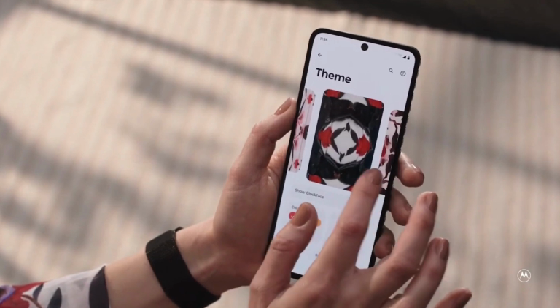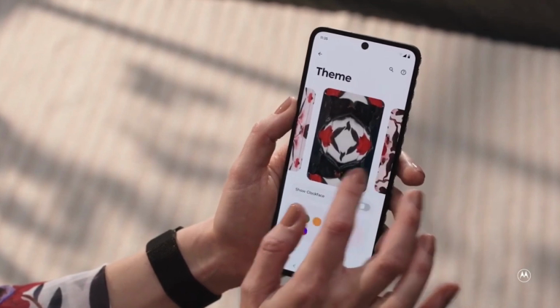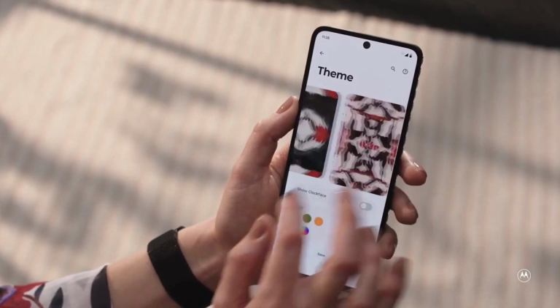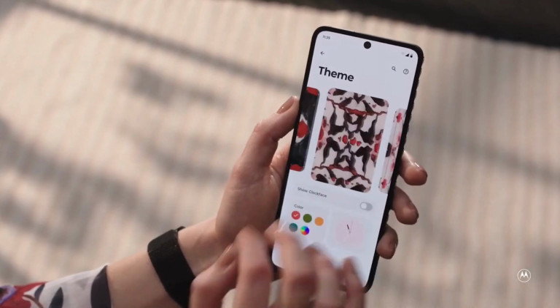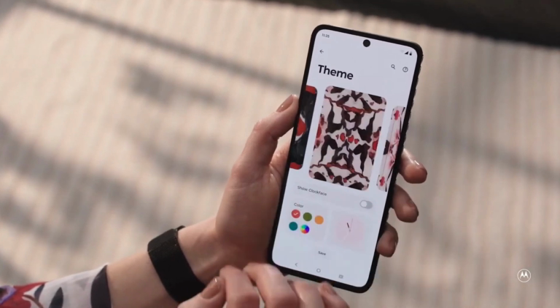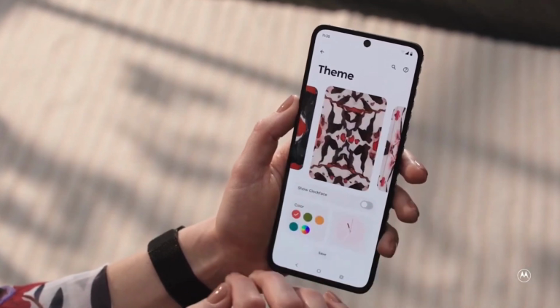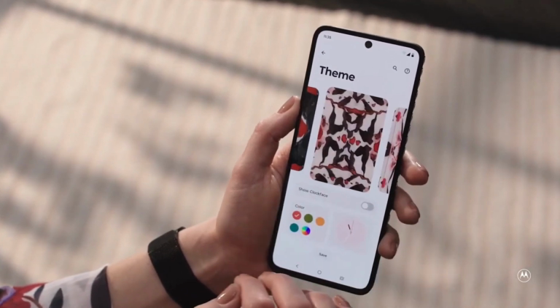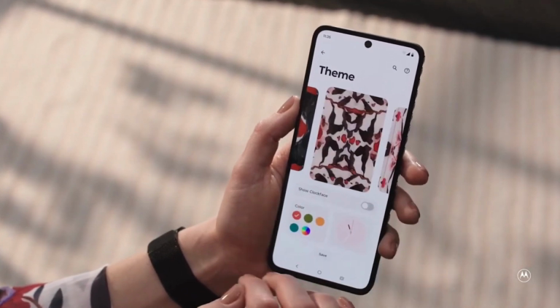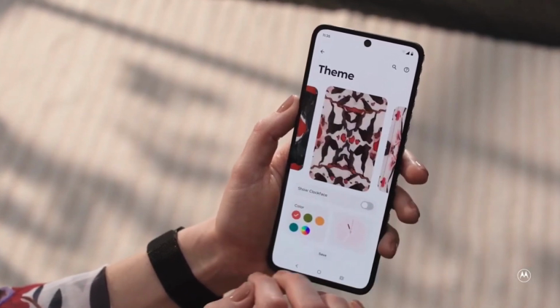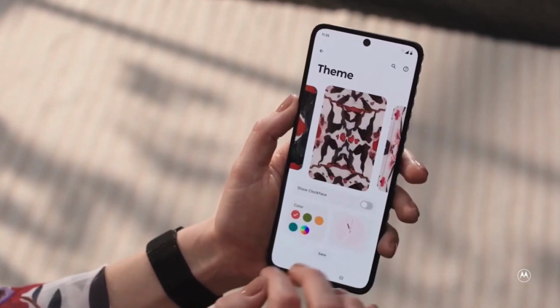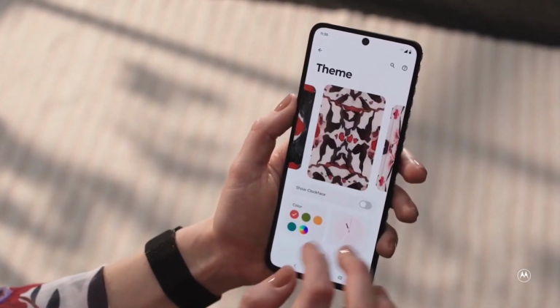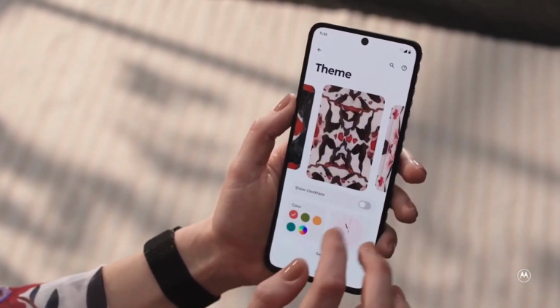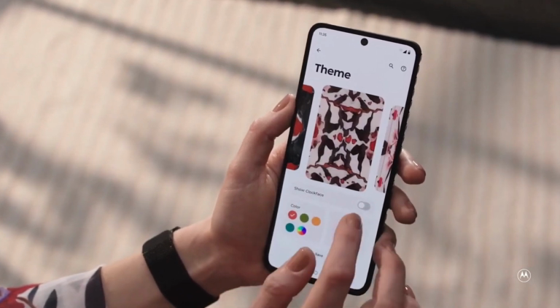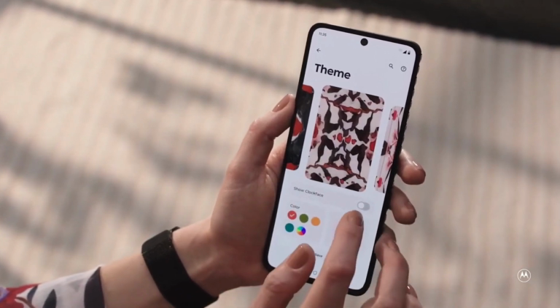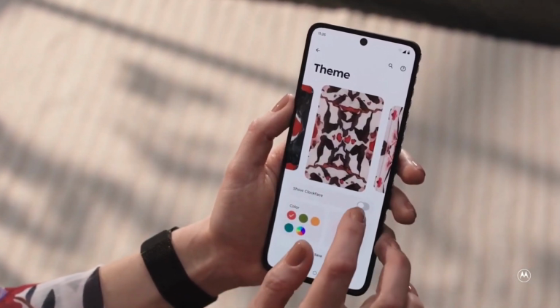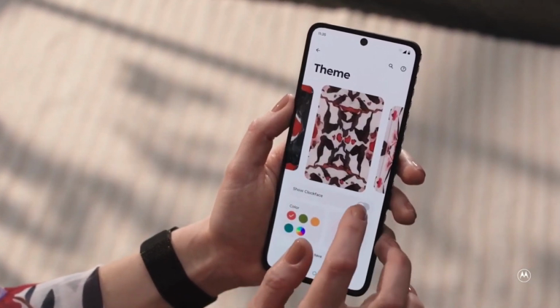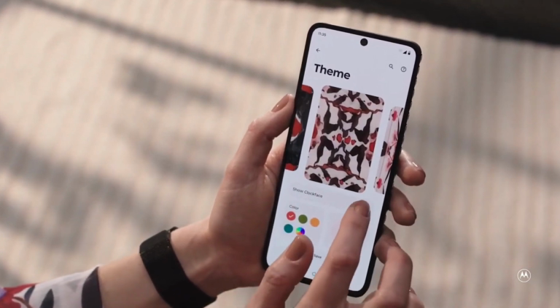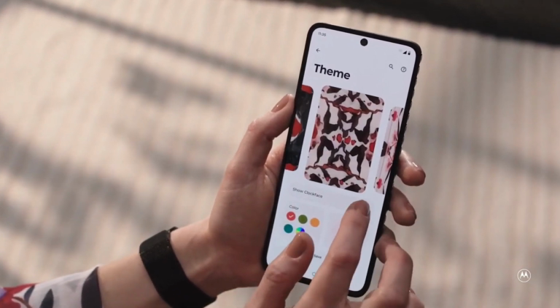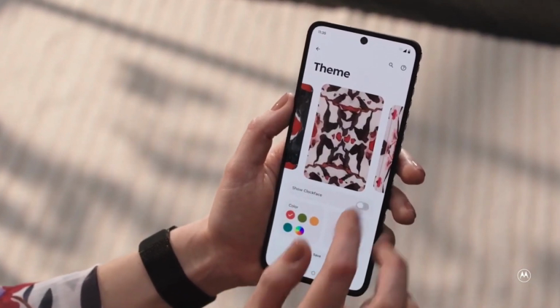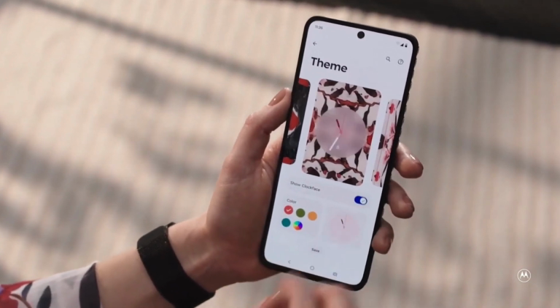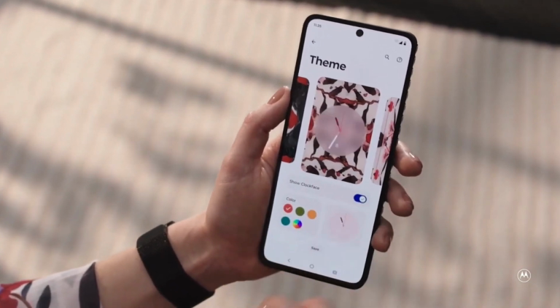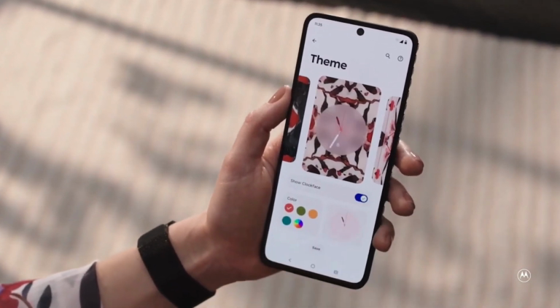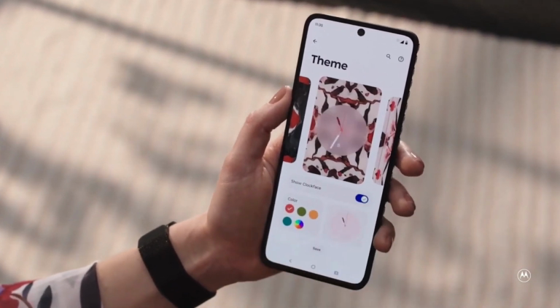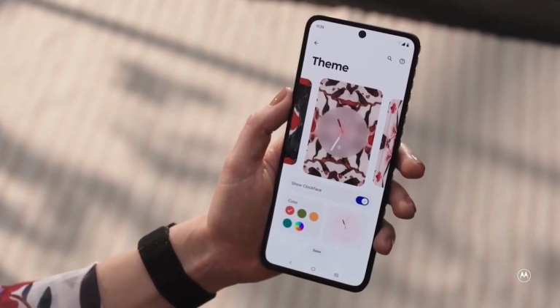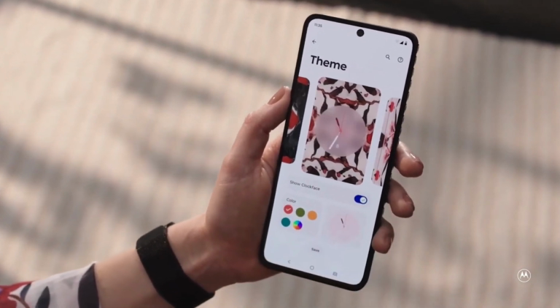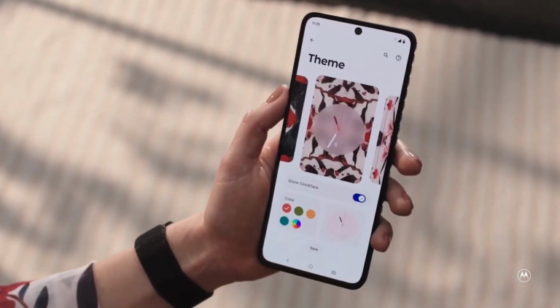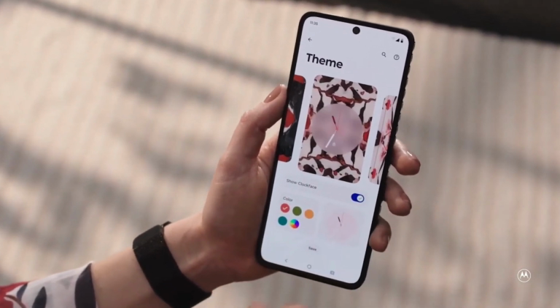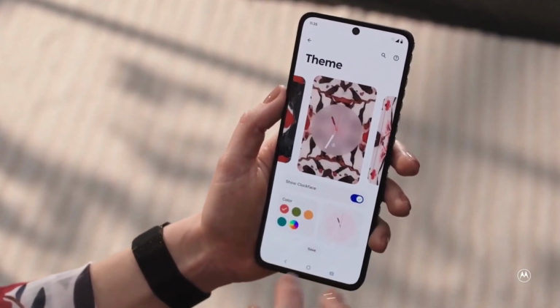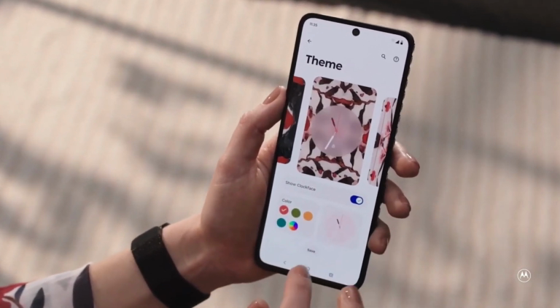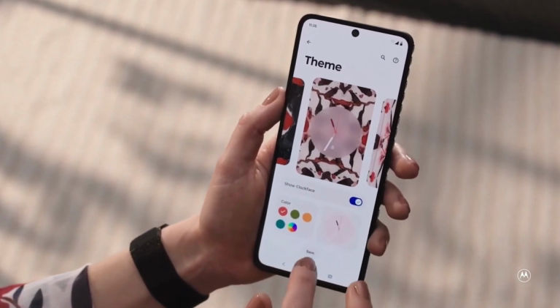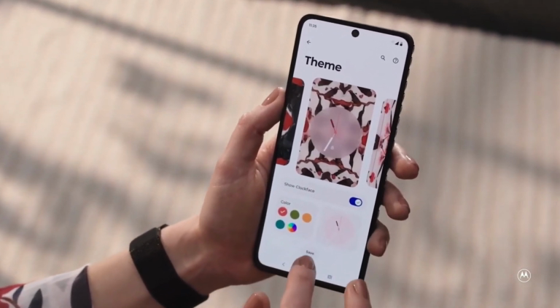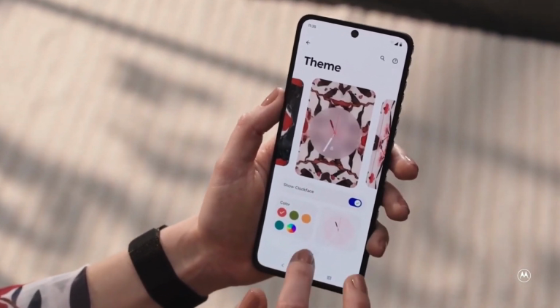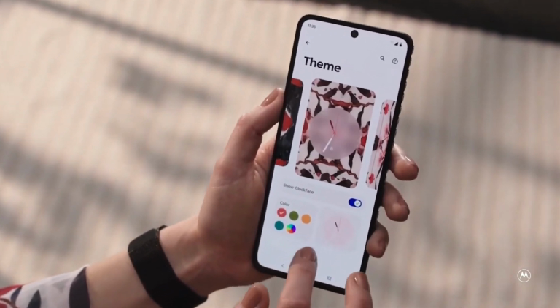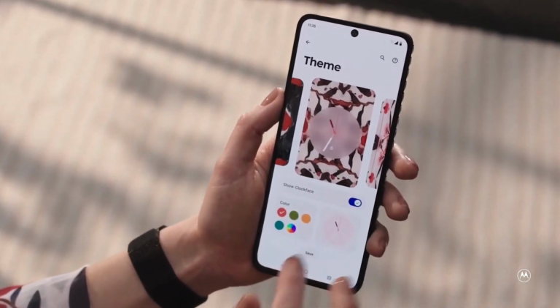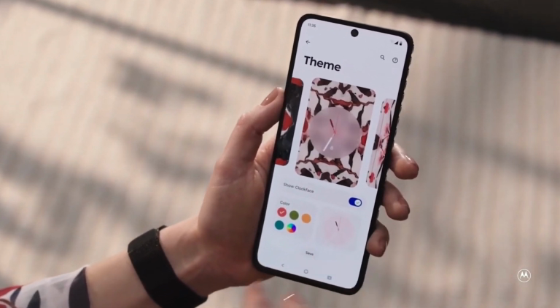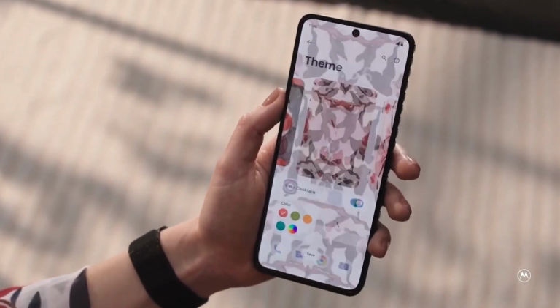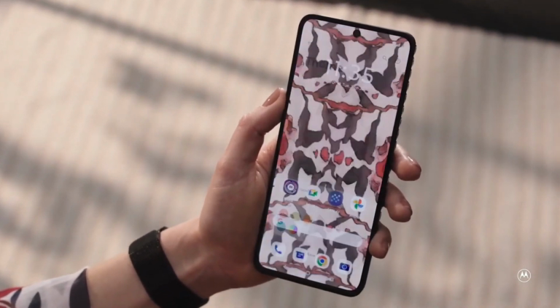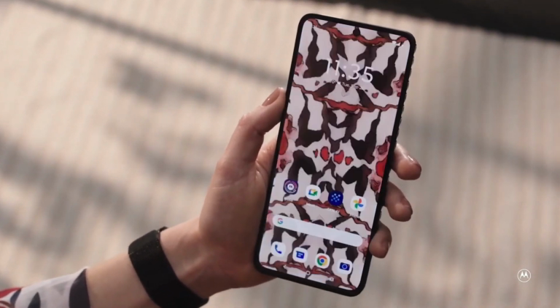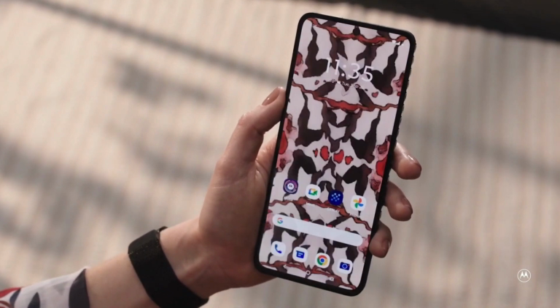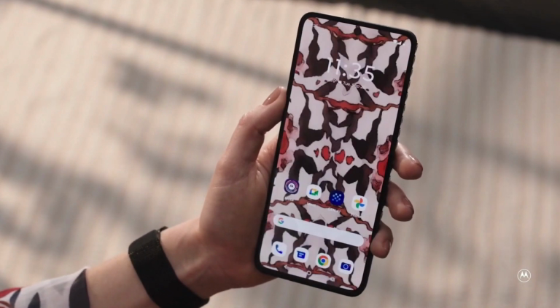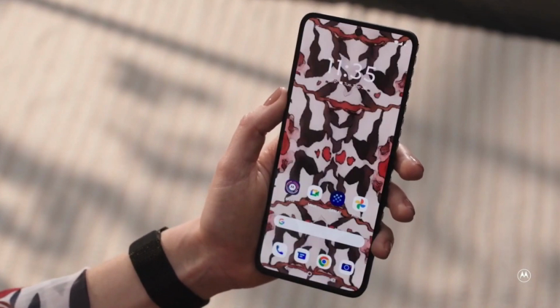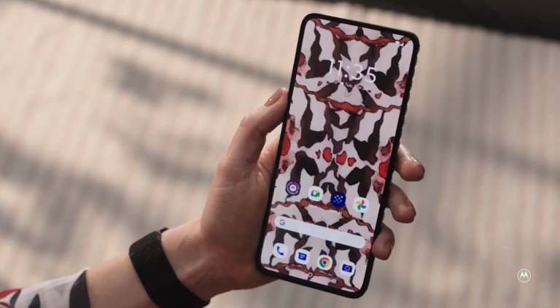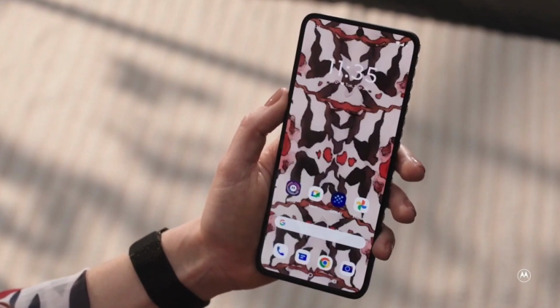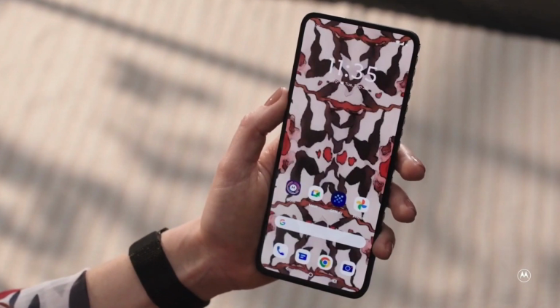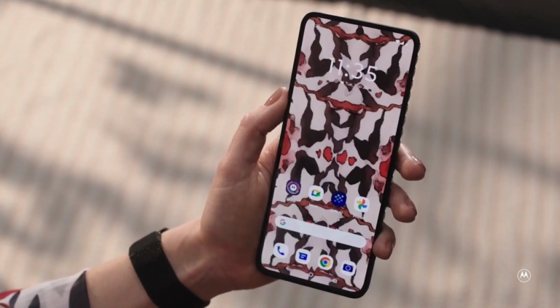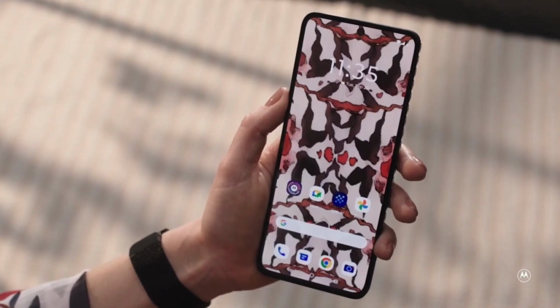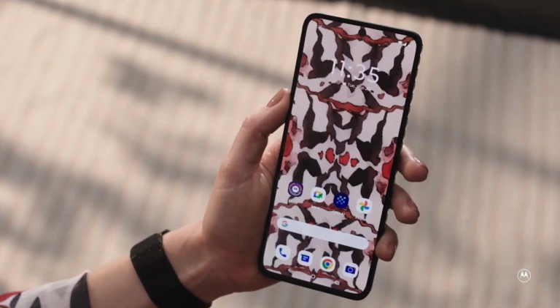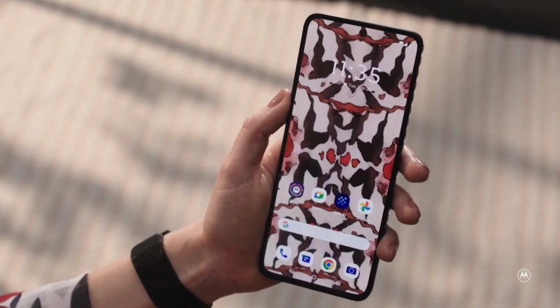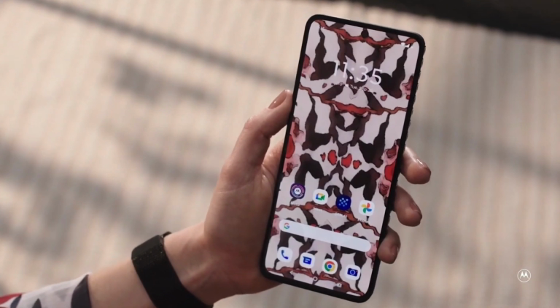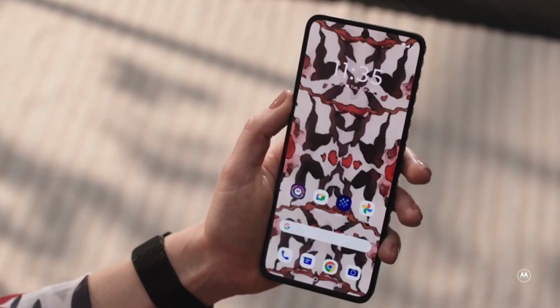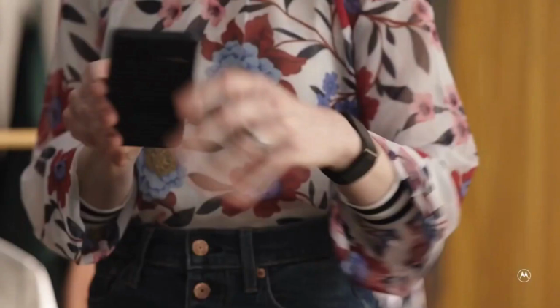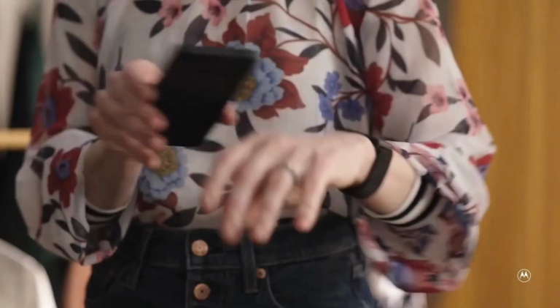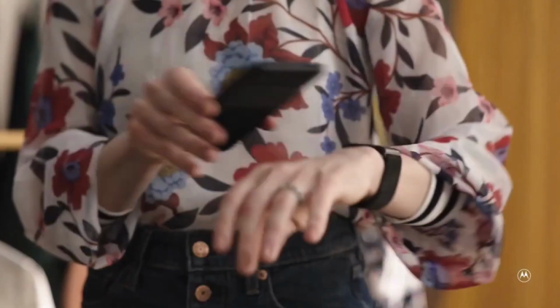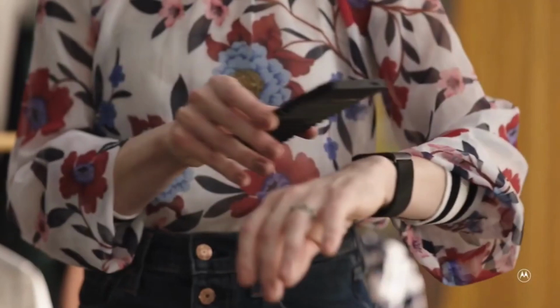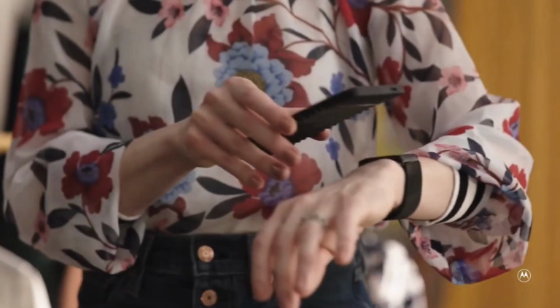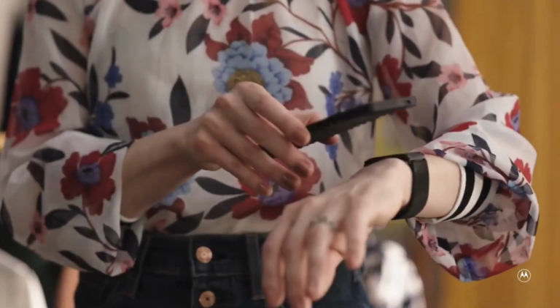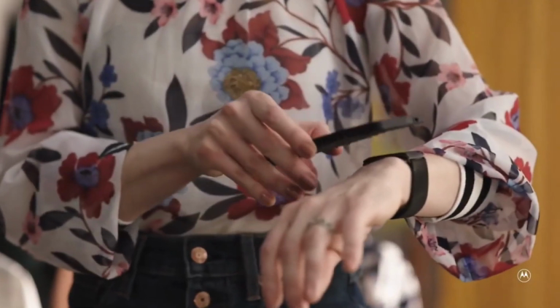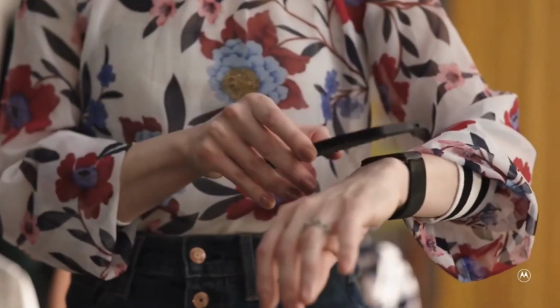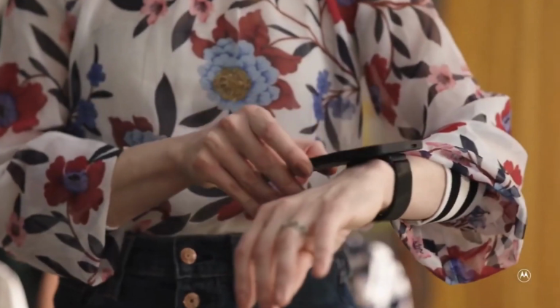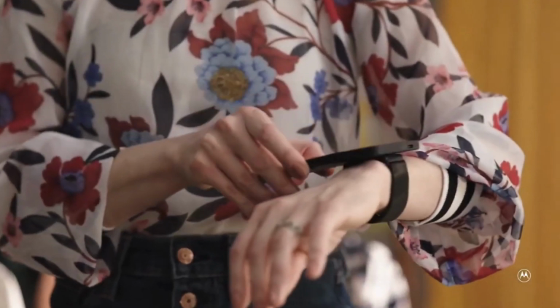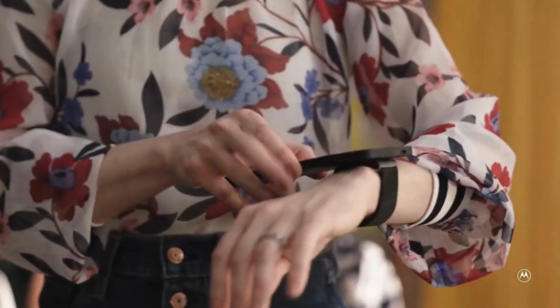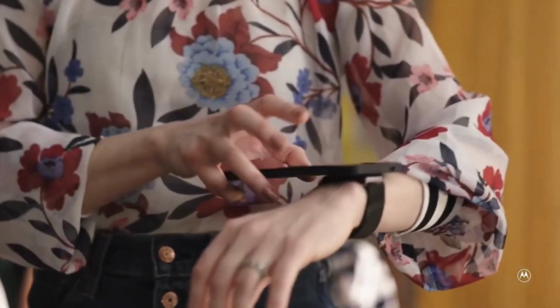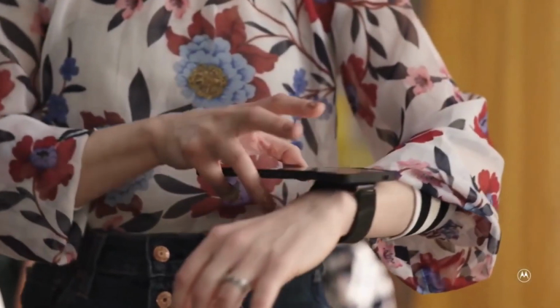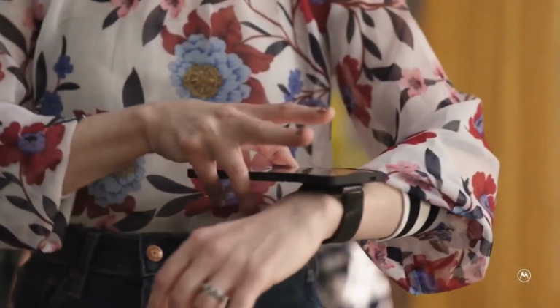The Motorola Bendable Concept Mobile, a preview of mobile technologies to come, is not yet on sale.